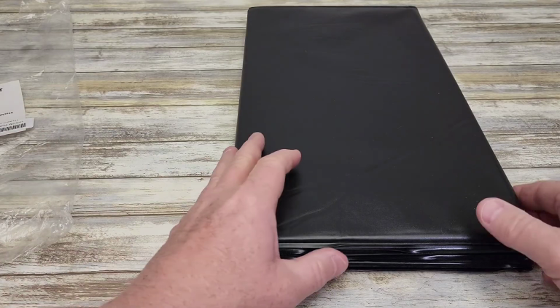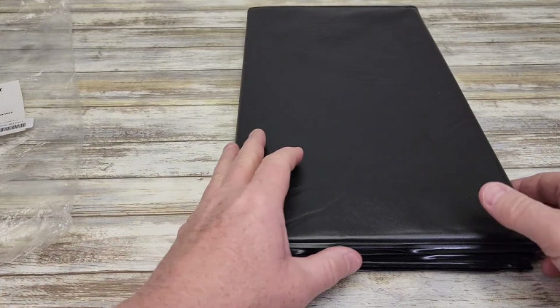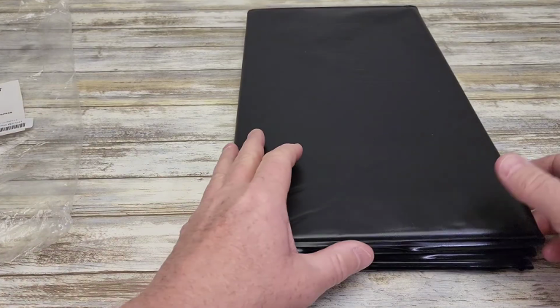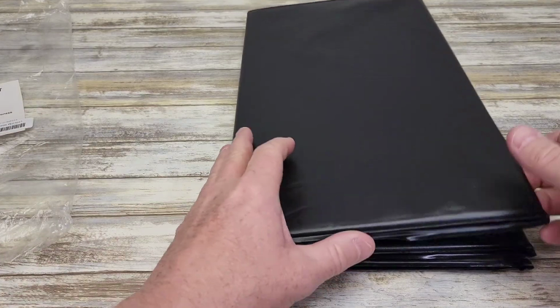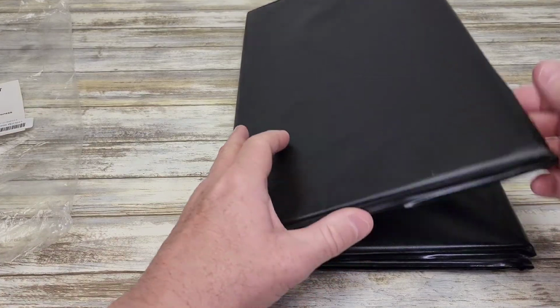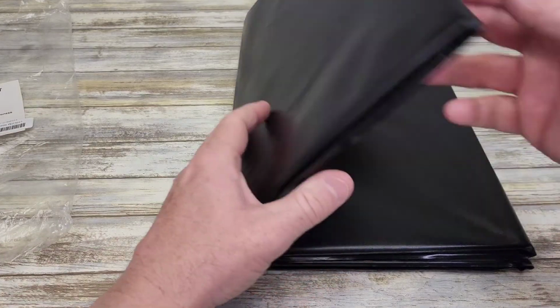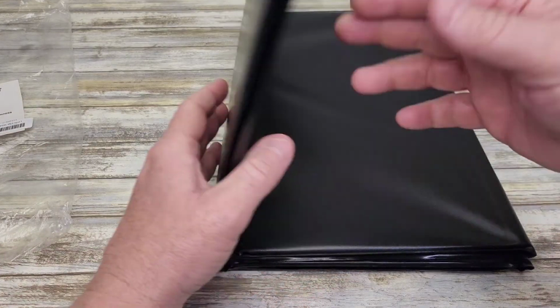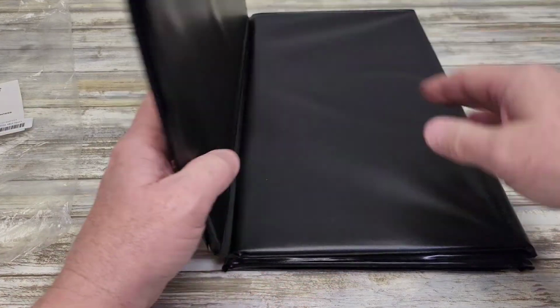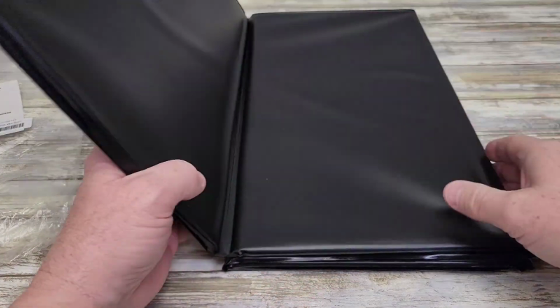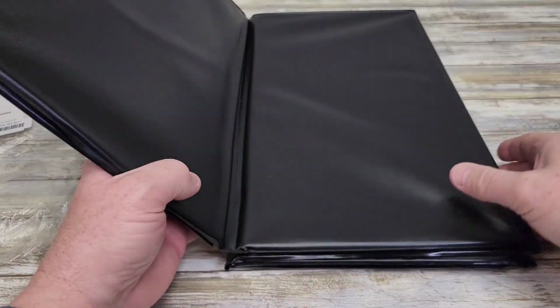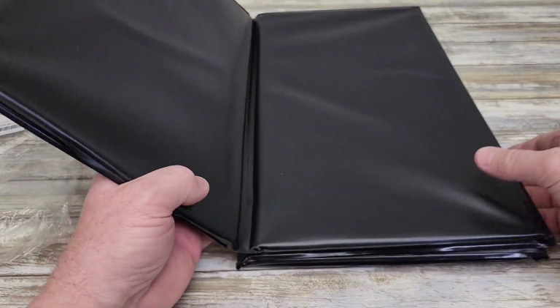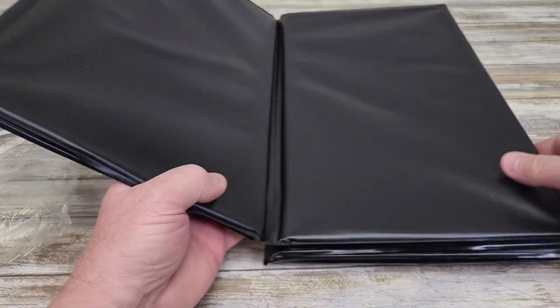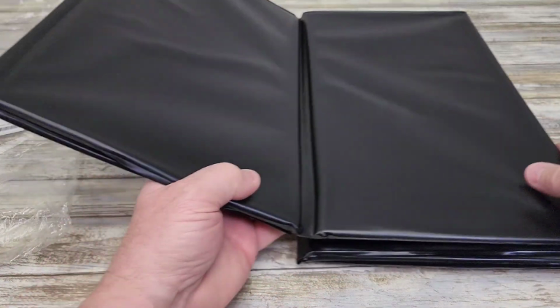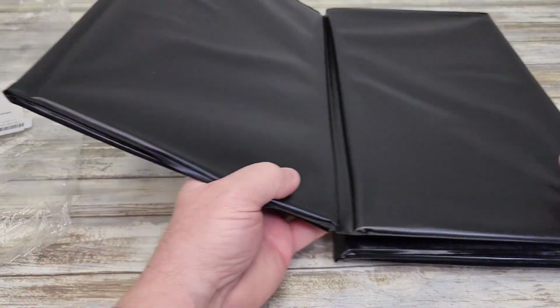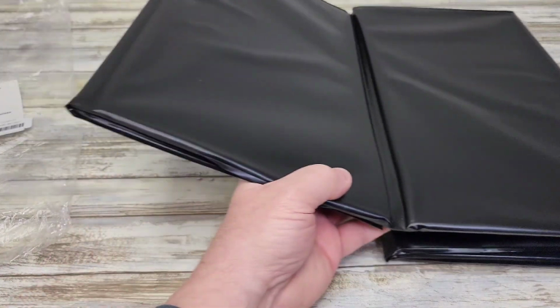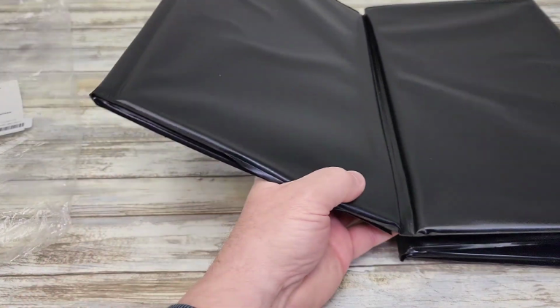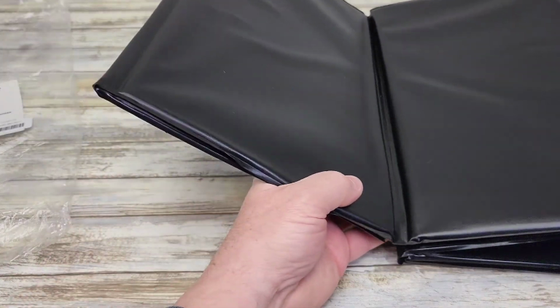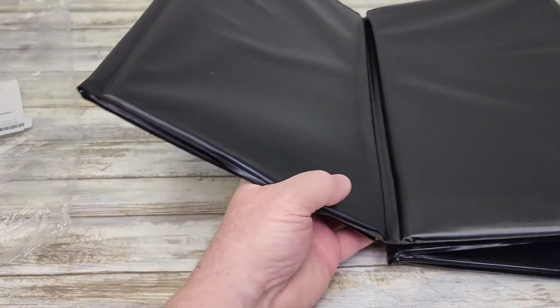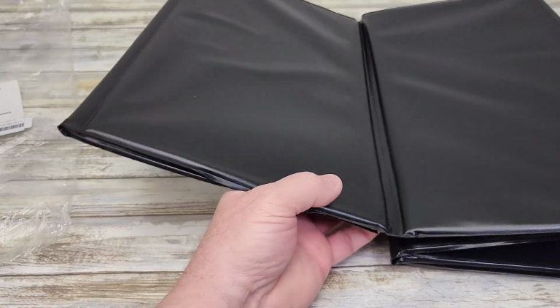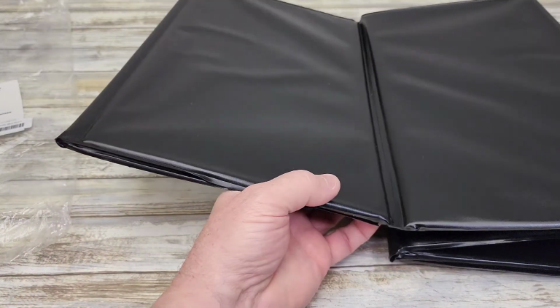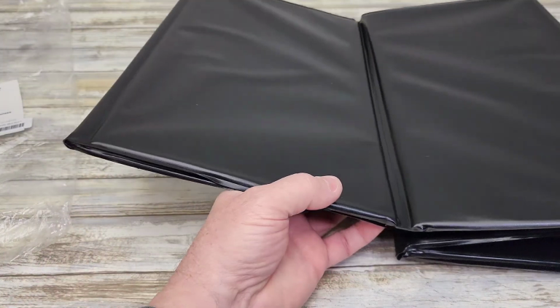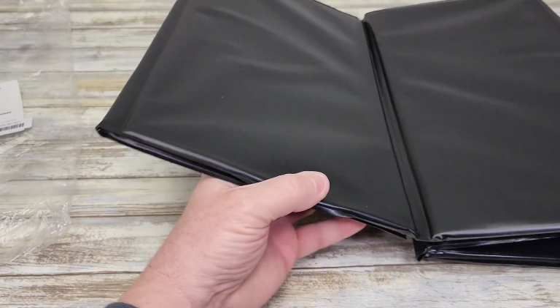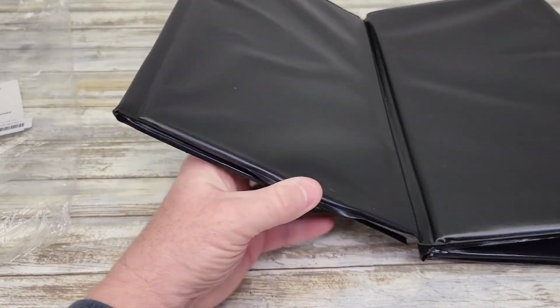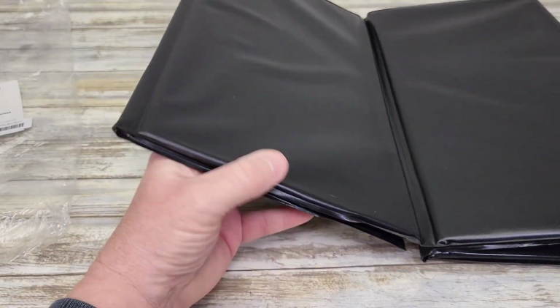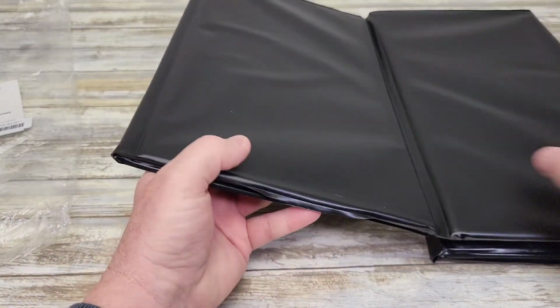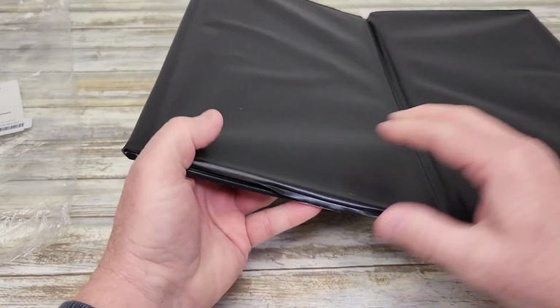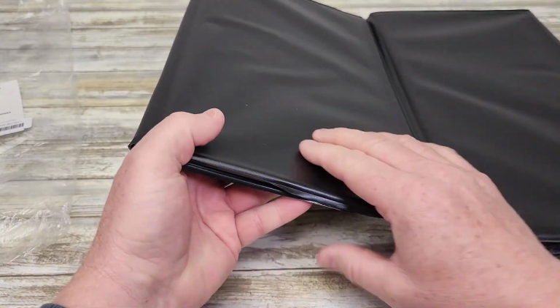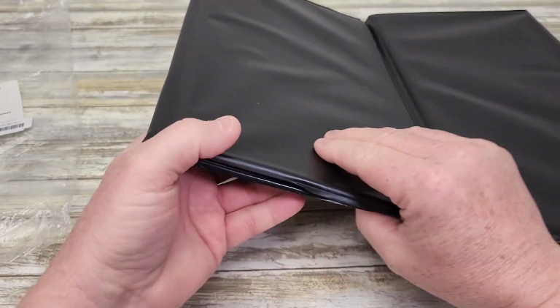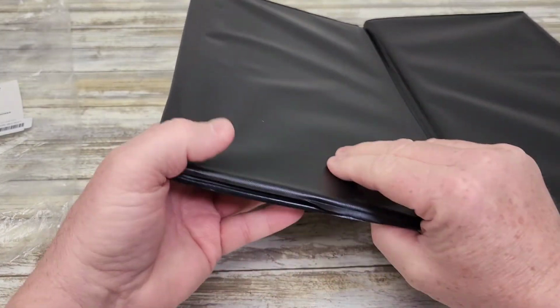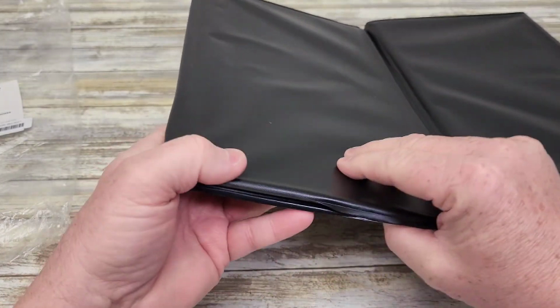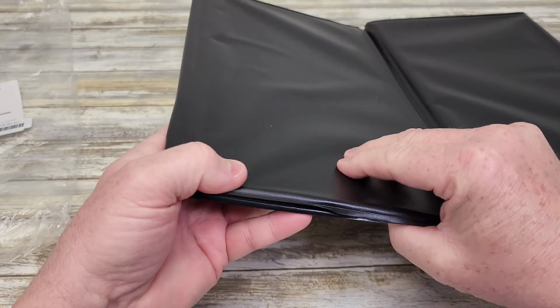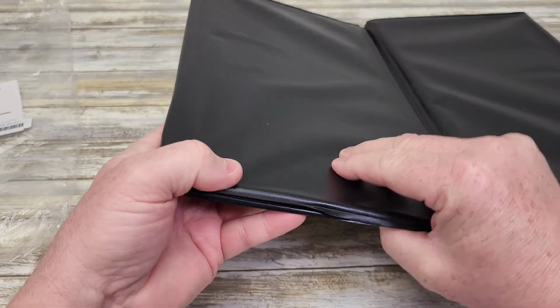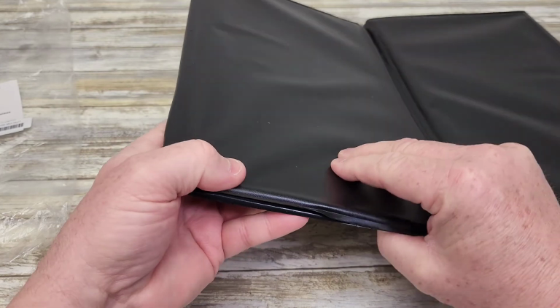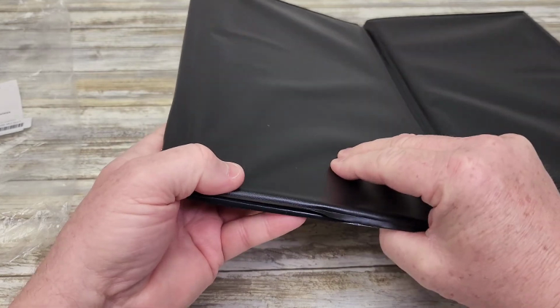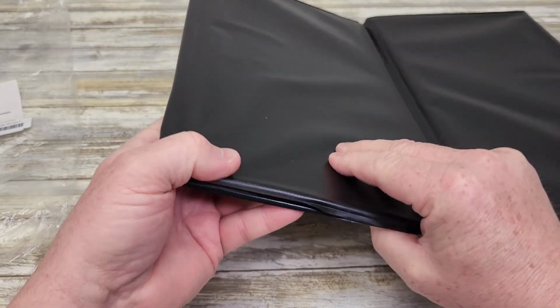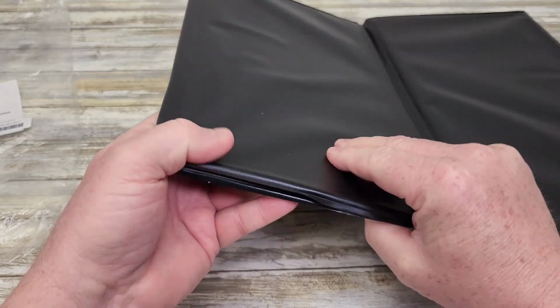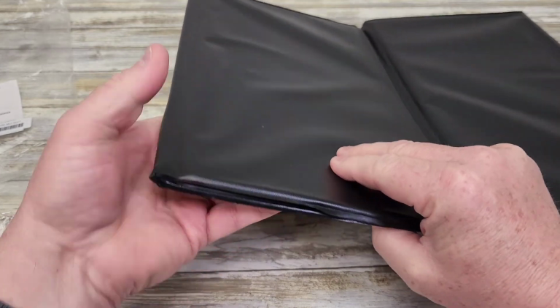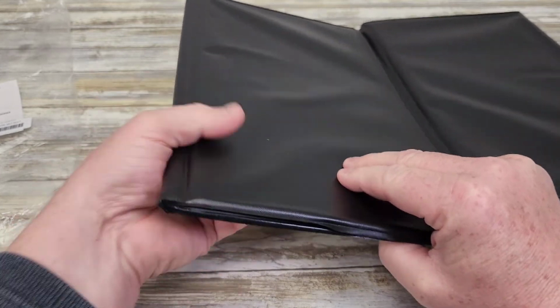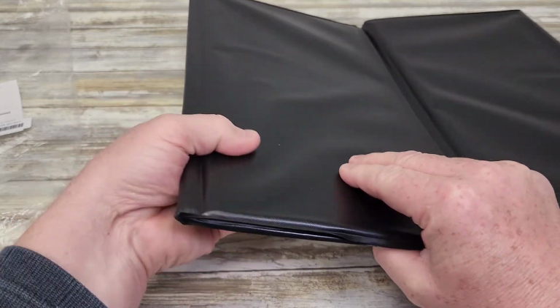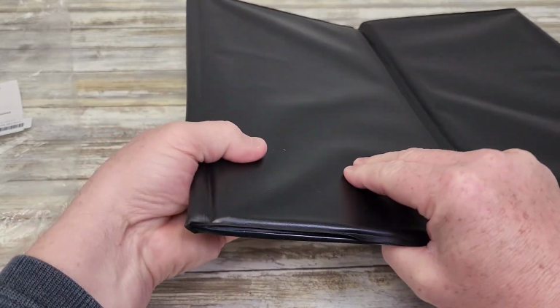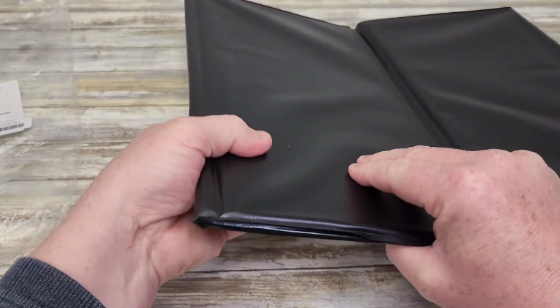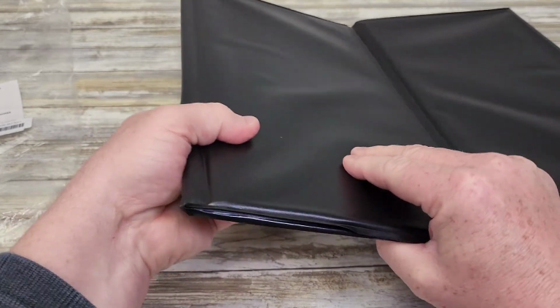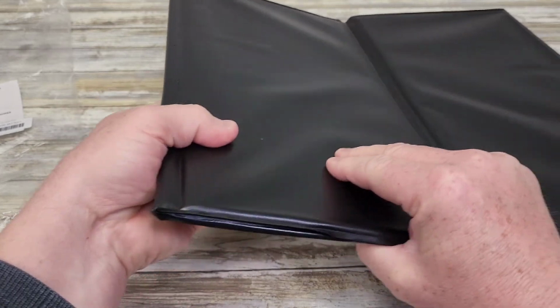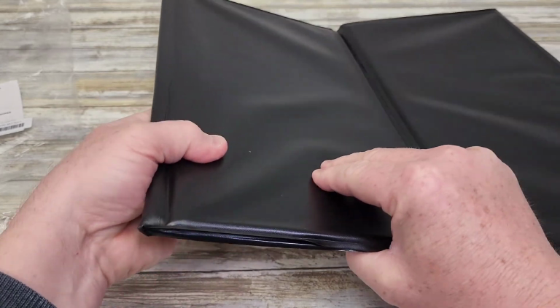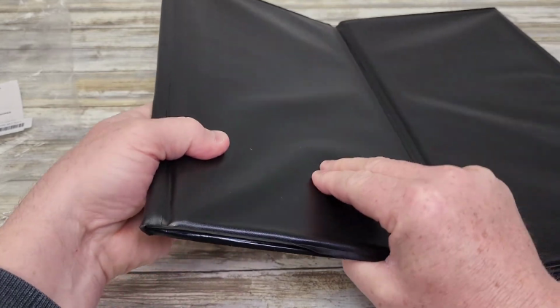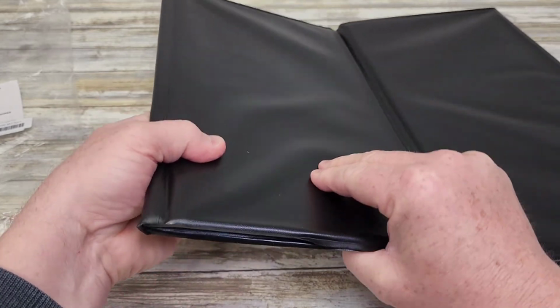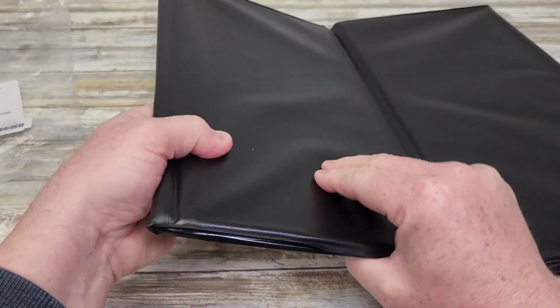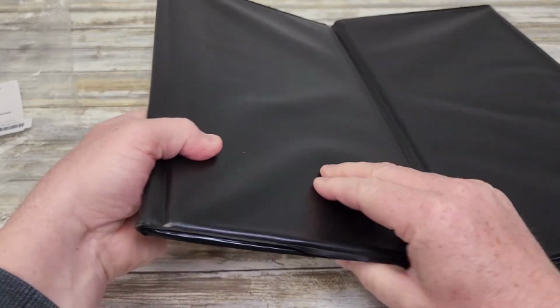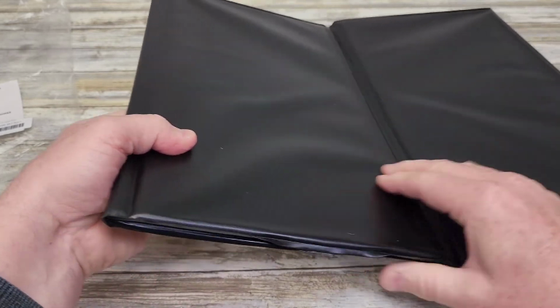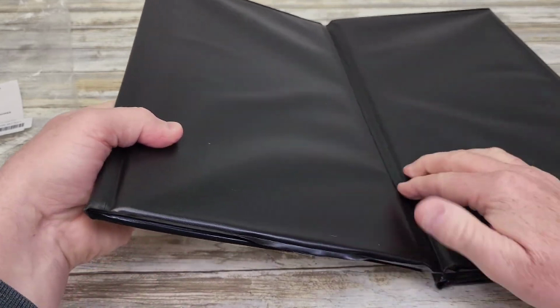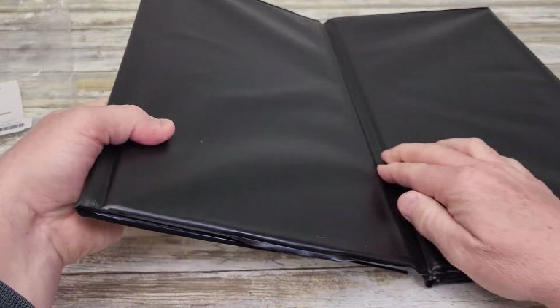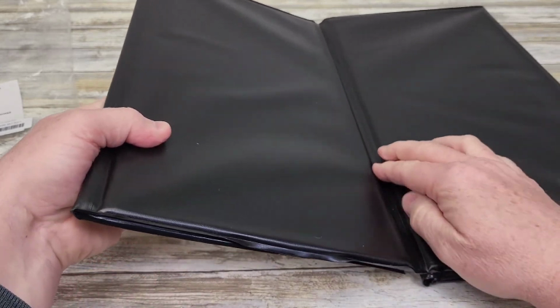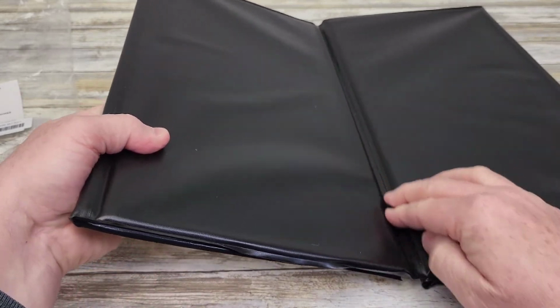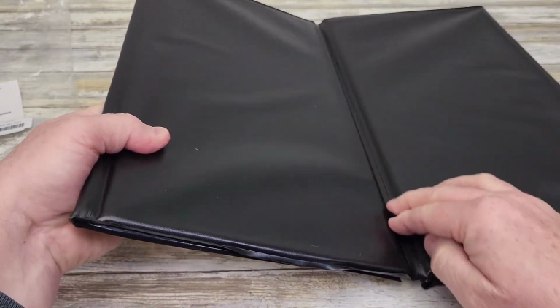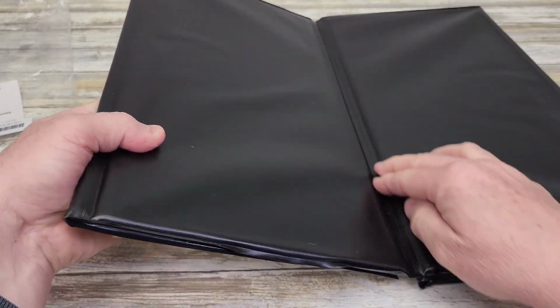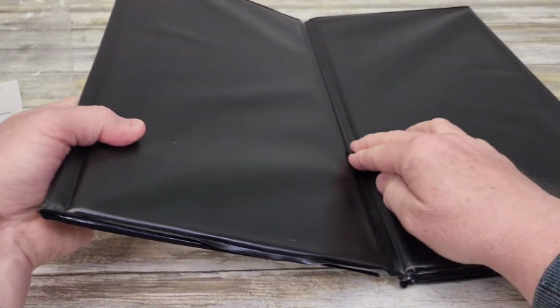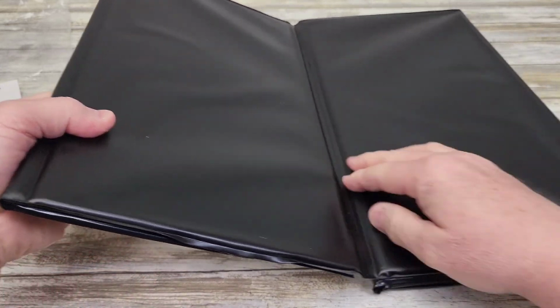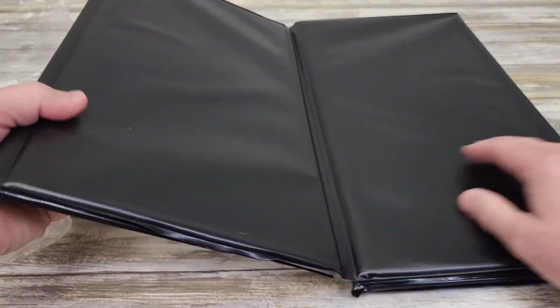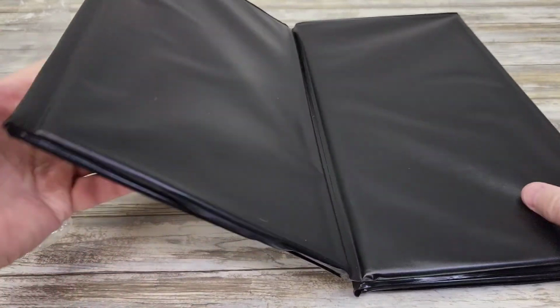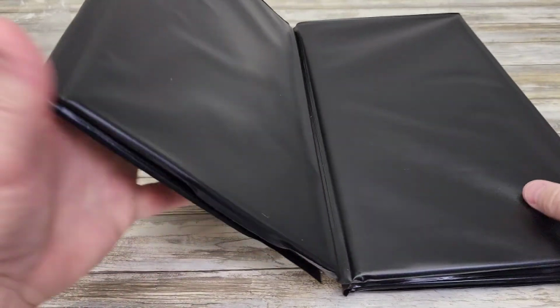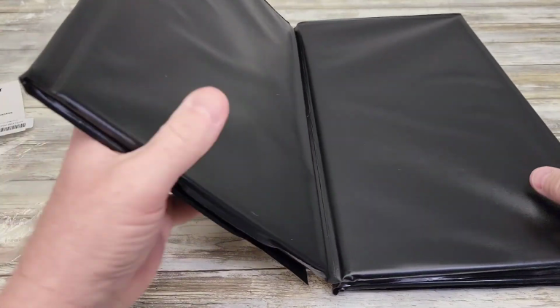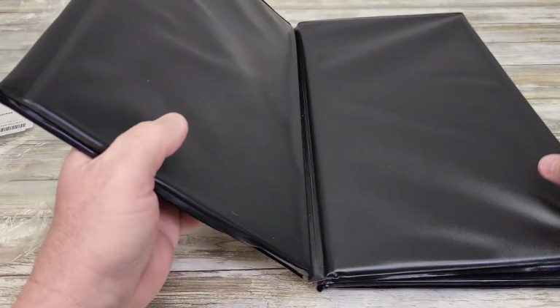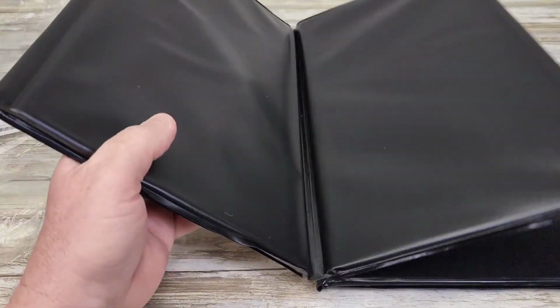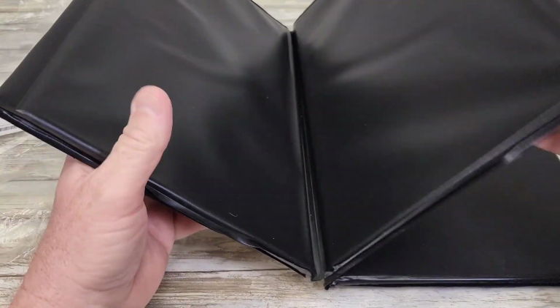So here's what it looks like — it unfolds. It is very, very stiff right in there, but it's got a hinge right here.